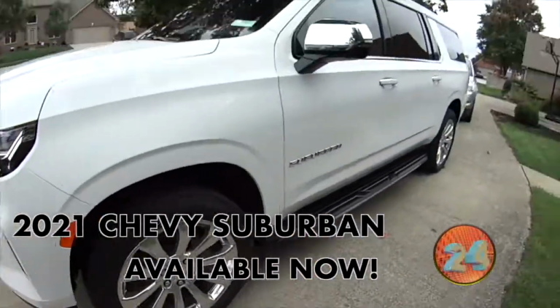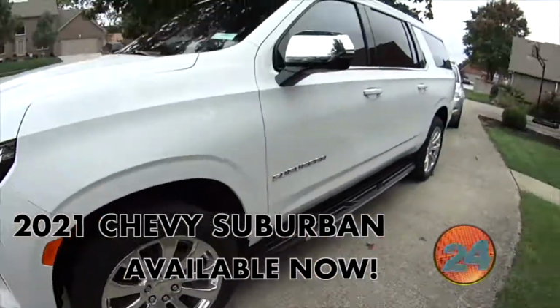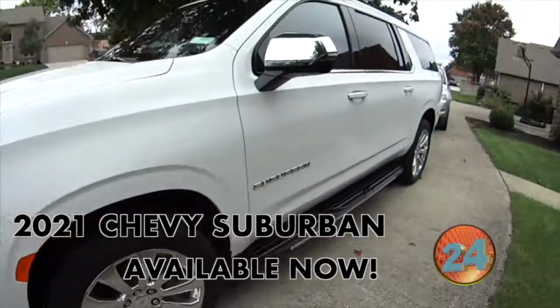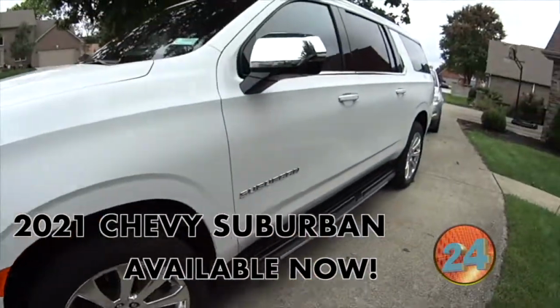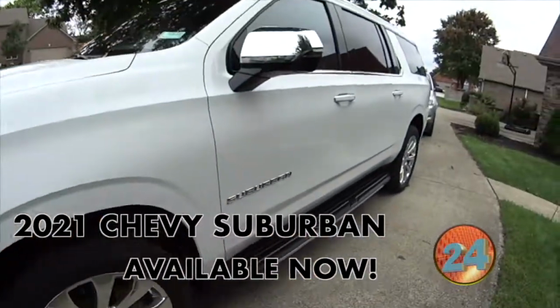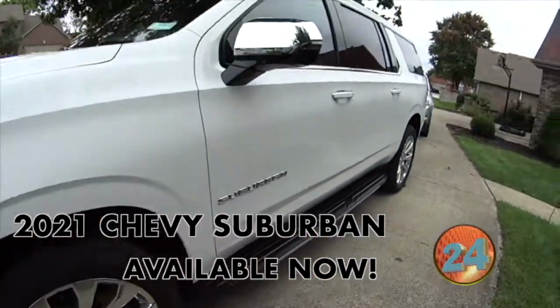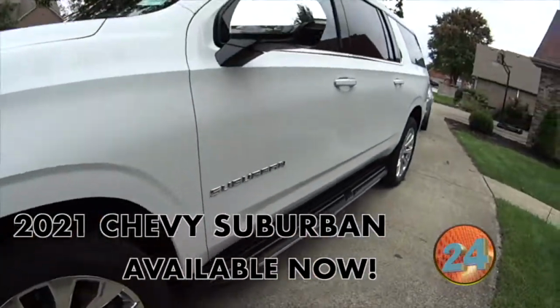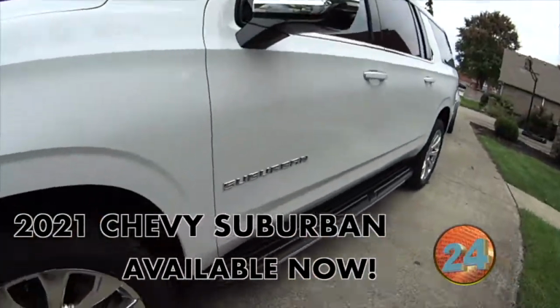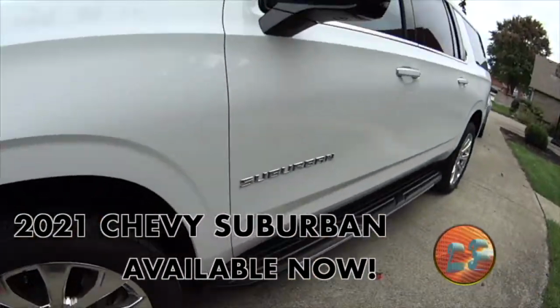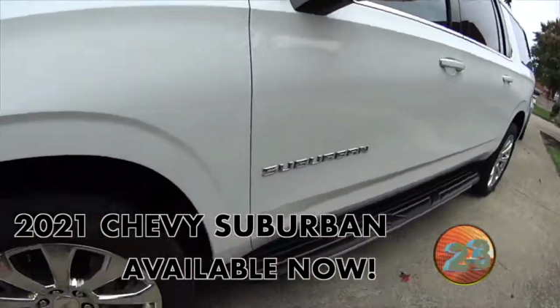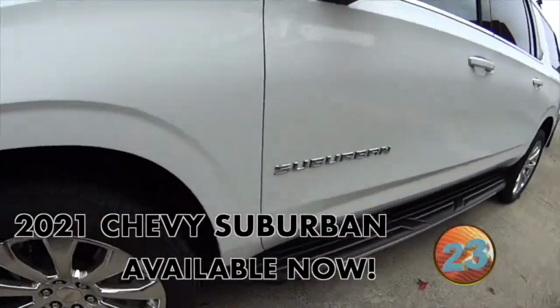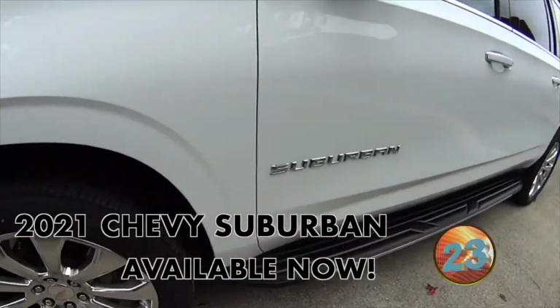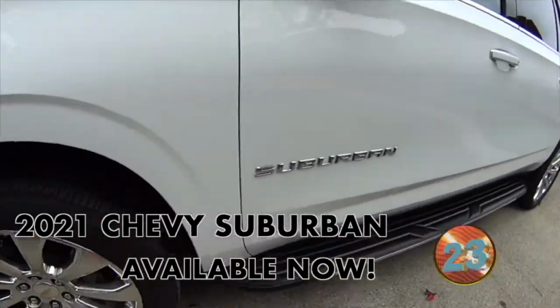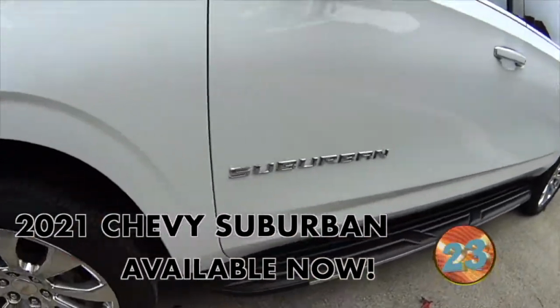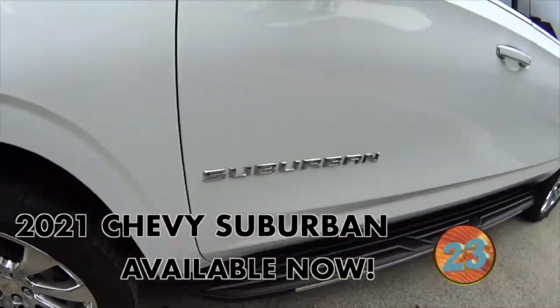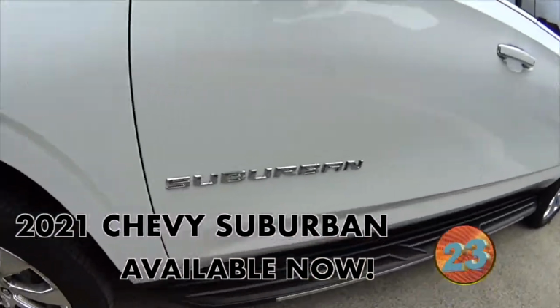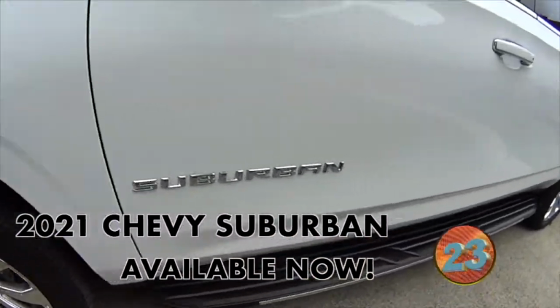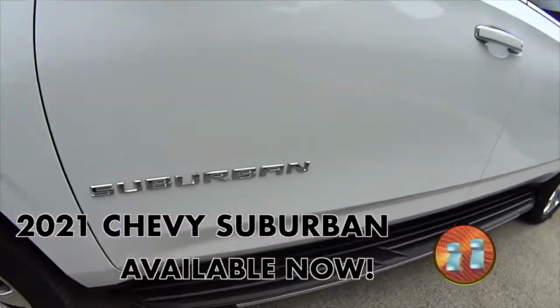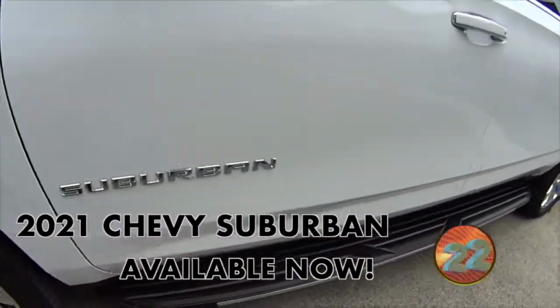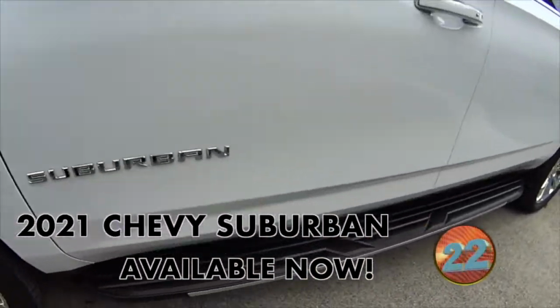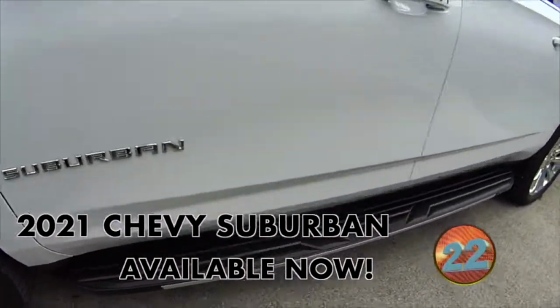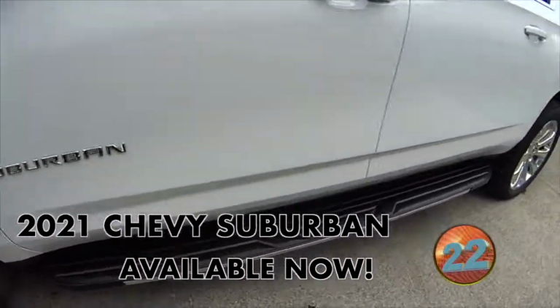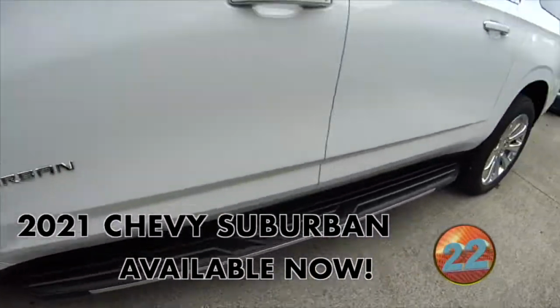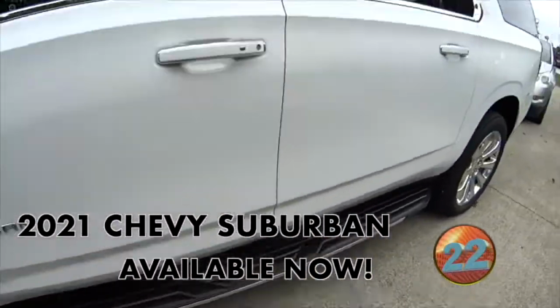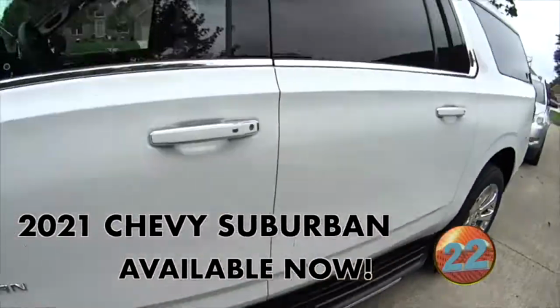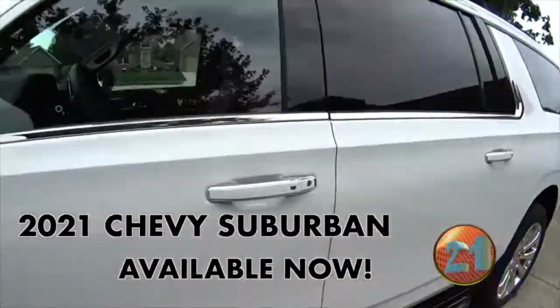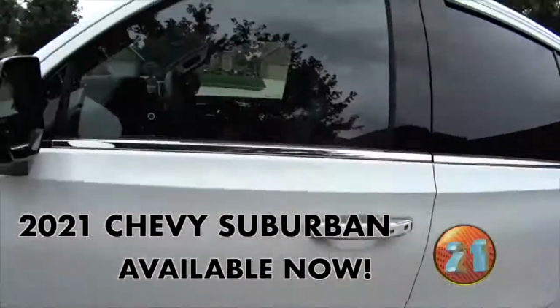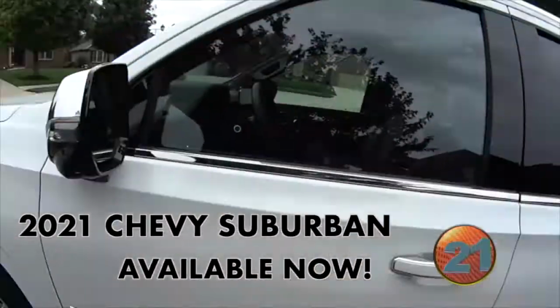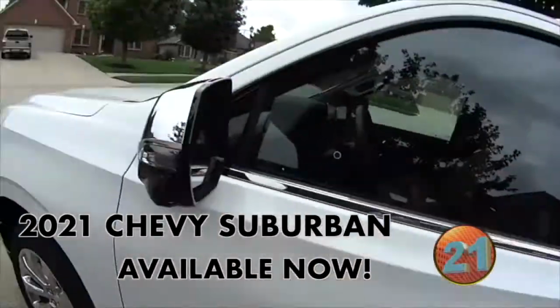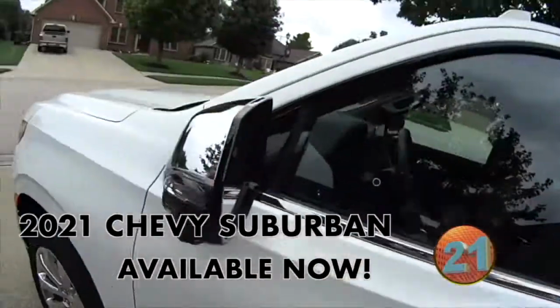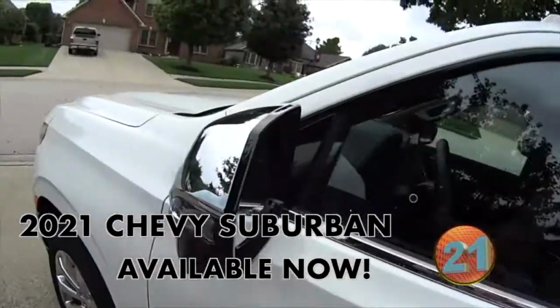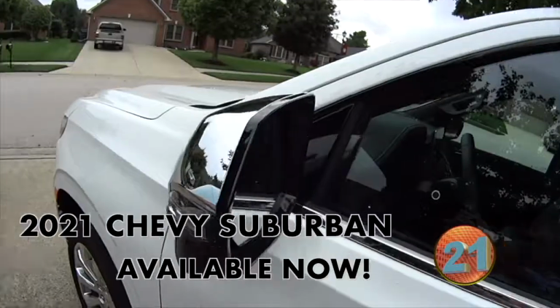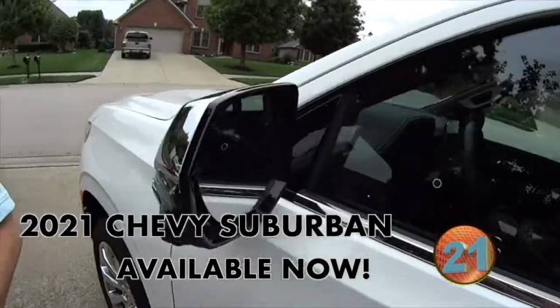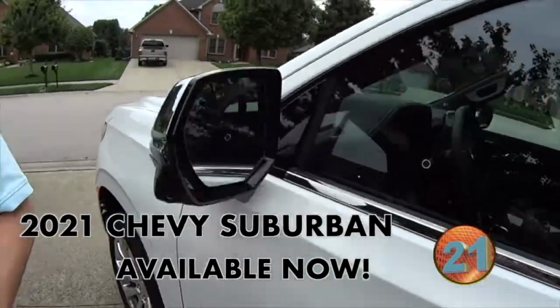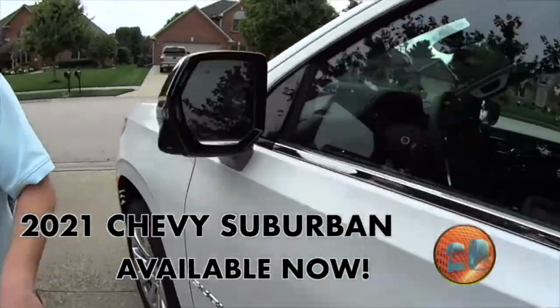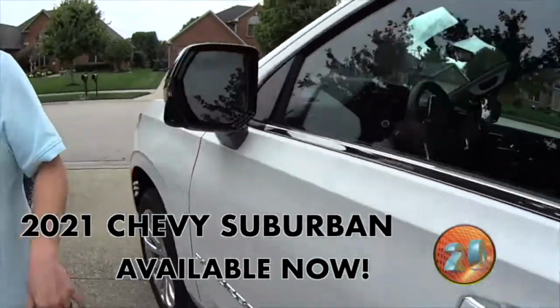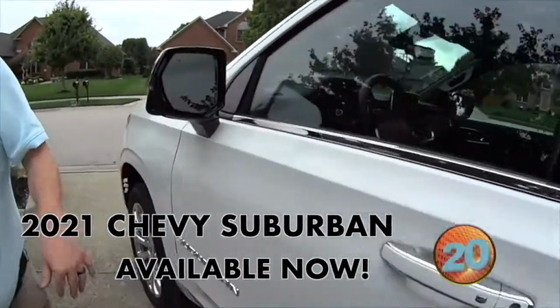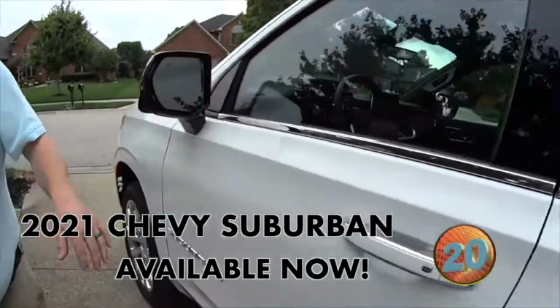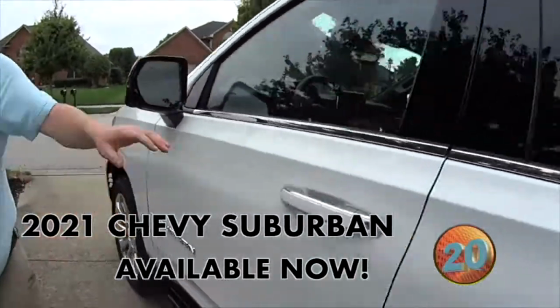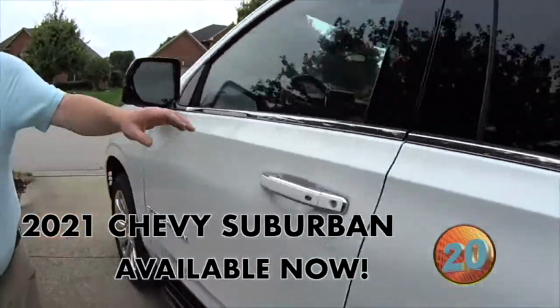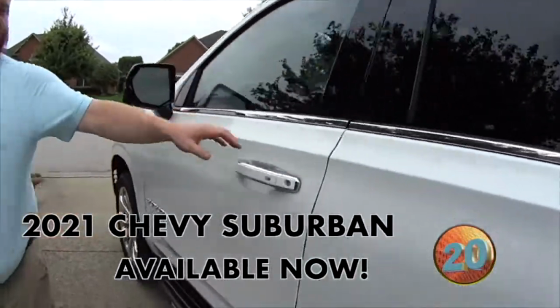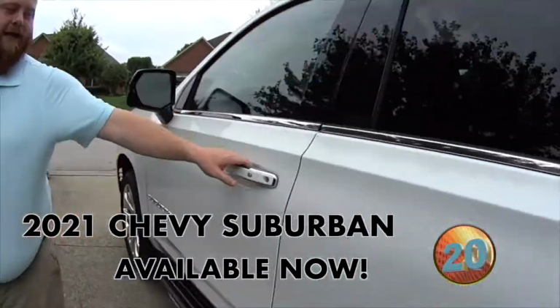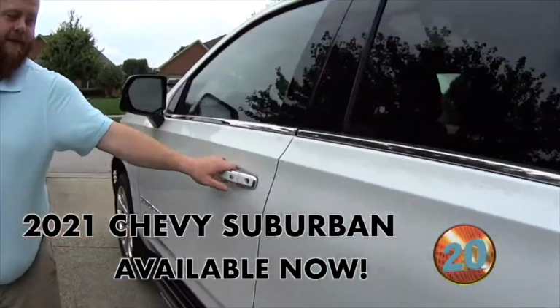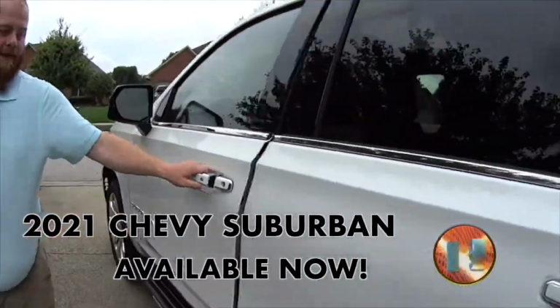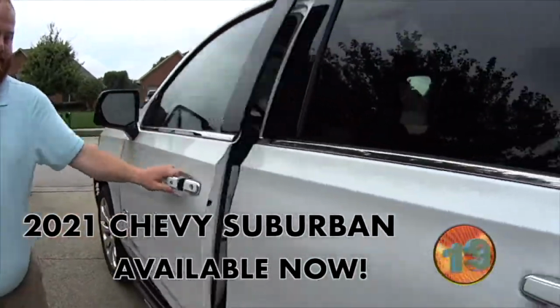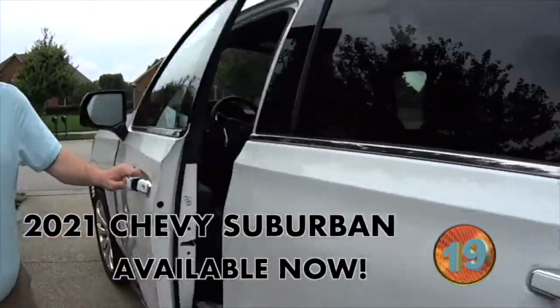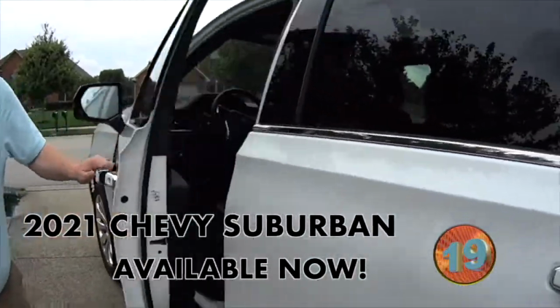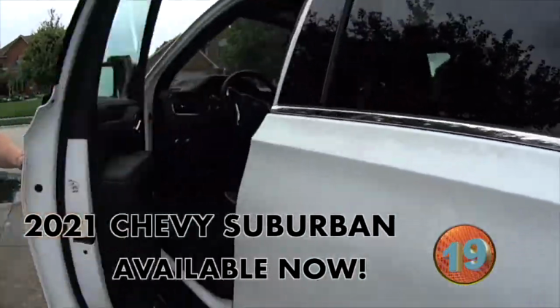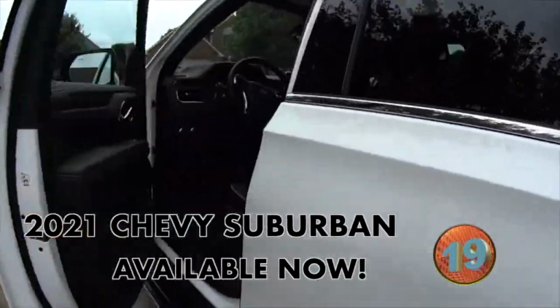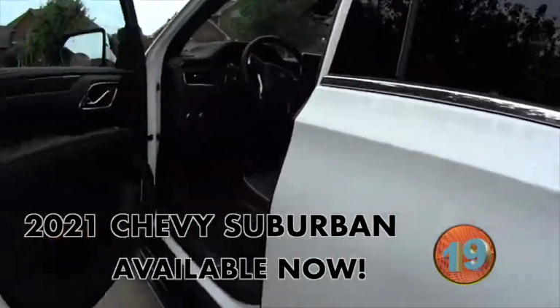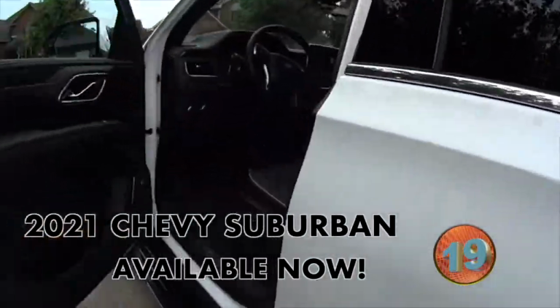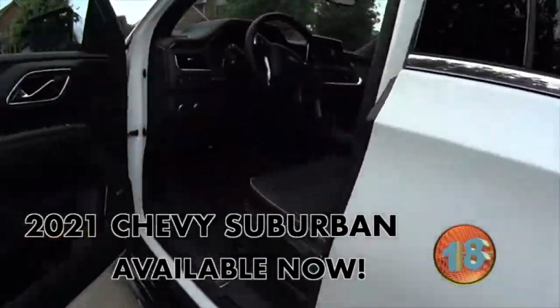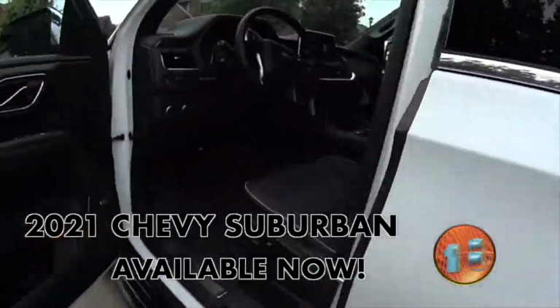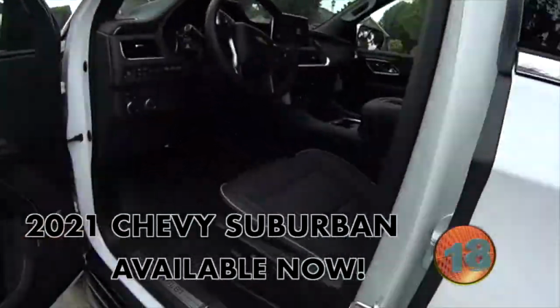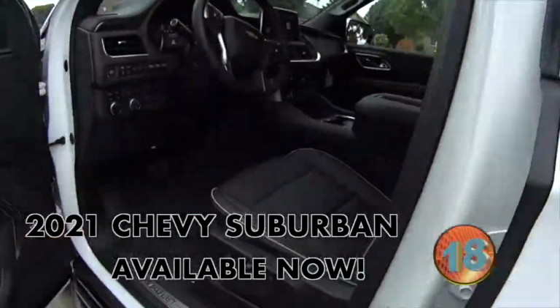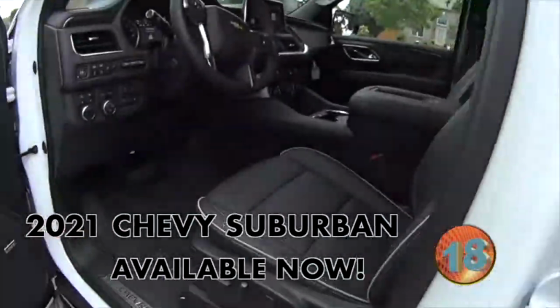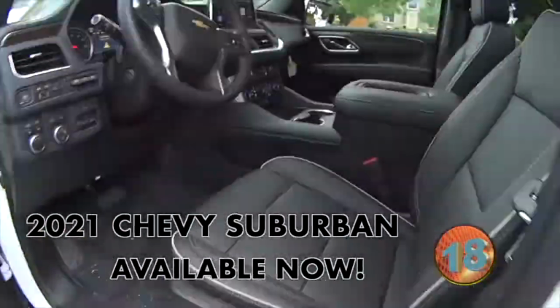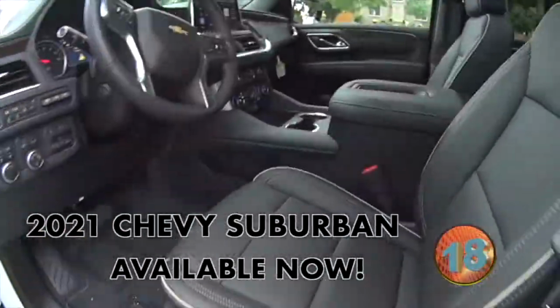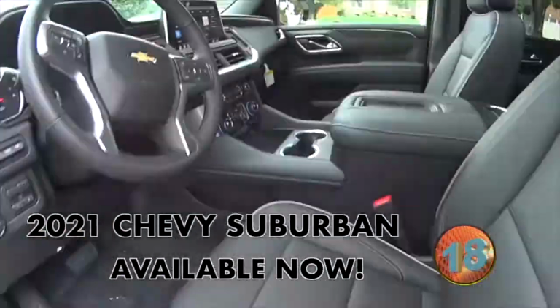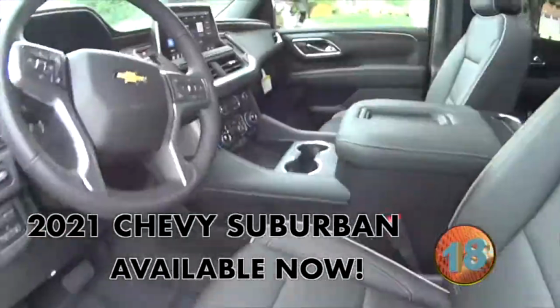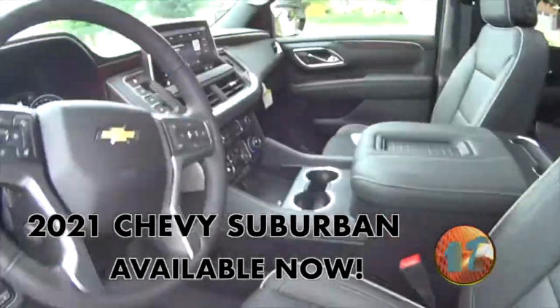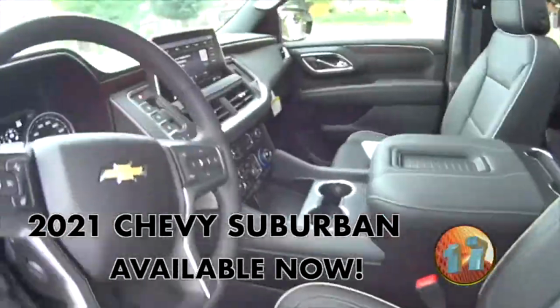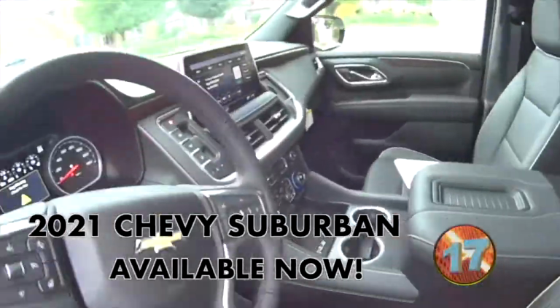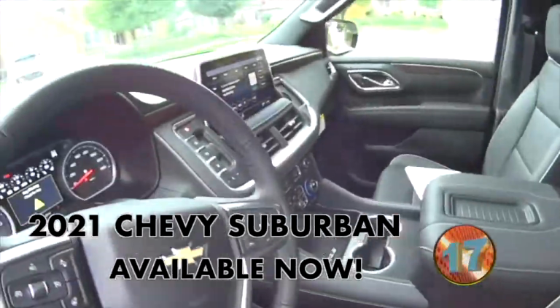Got the nice big wheels on it, running boards, chrome mirrors. Leather interior with the stitching on the seats. It's gorgeous. Of course, the power seat.